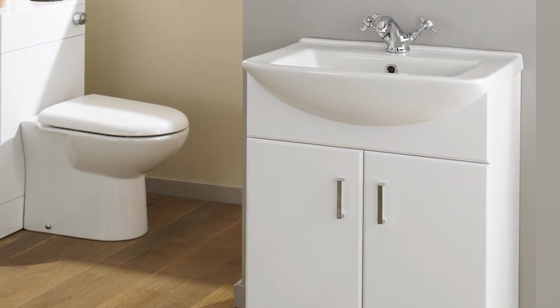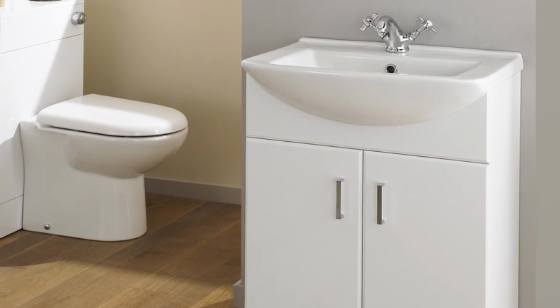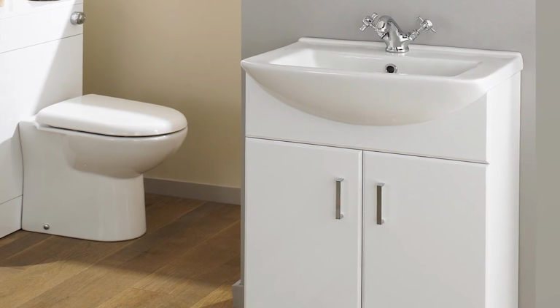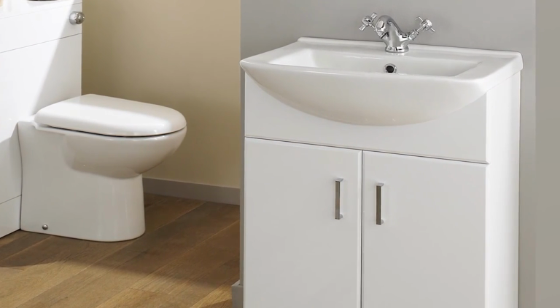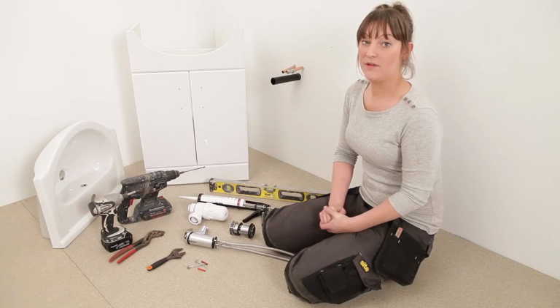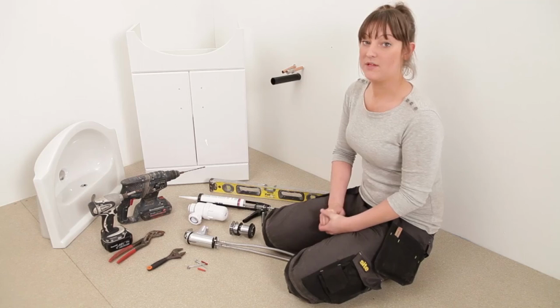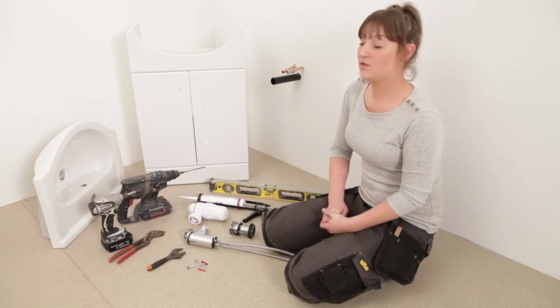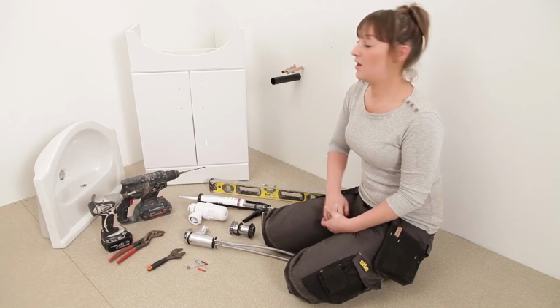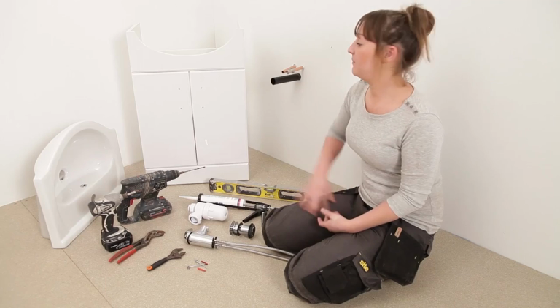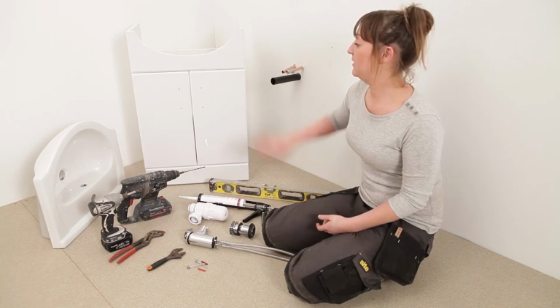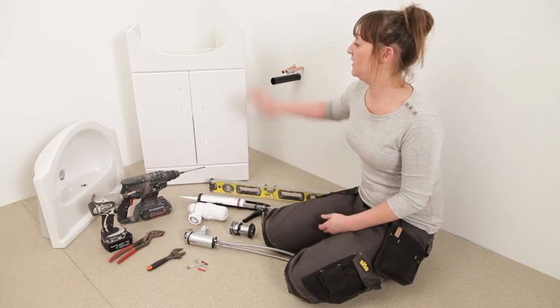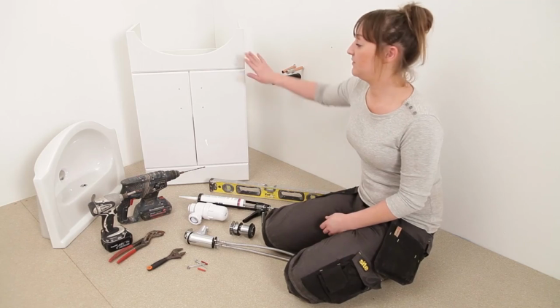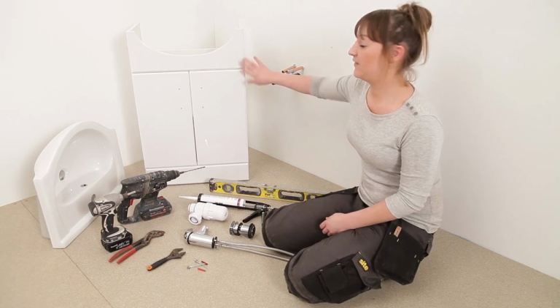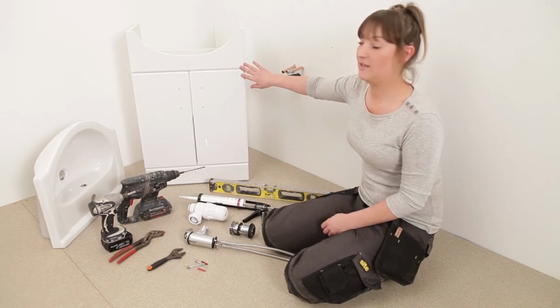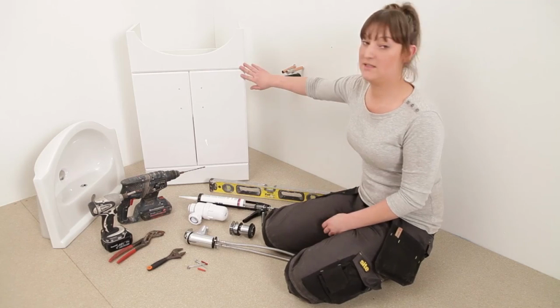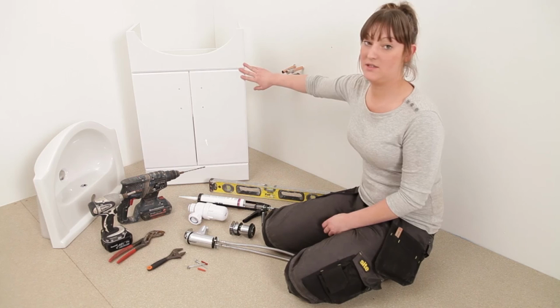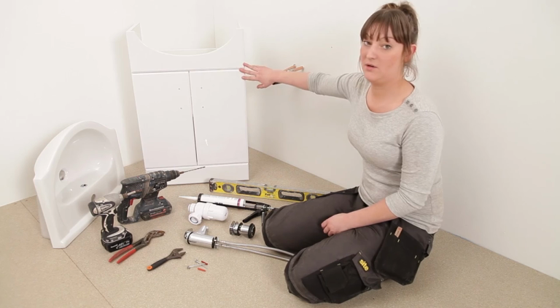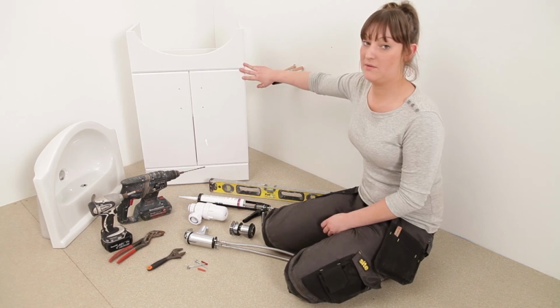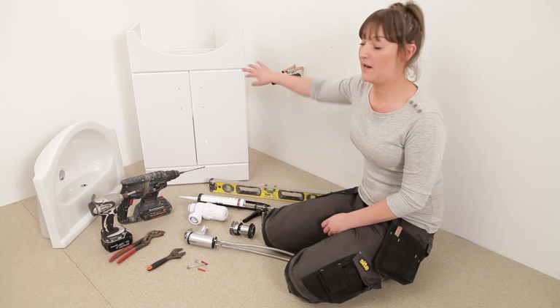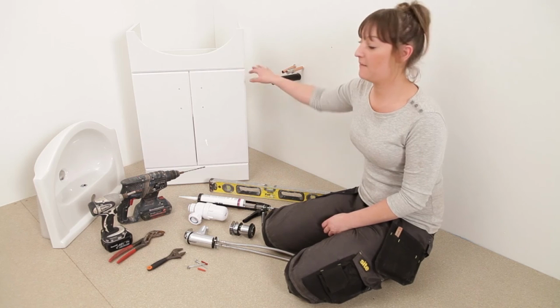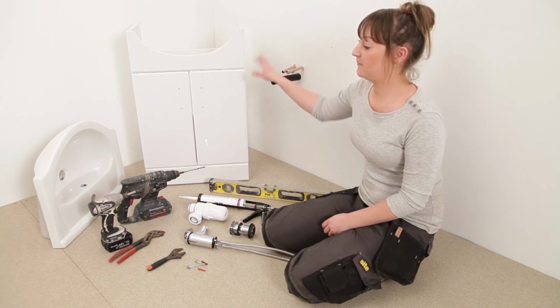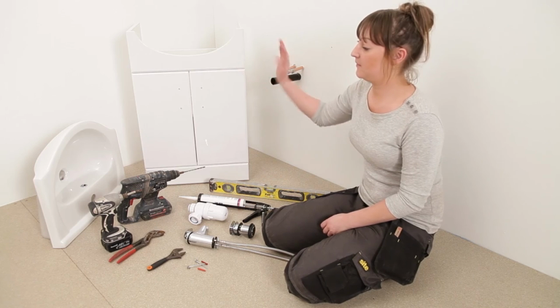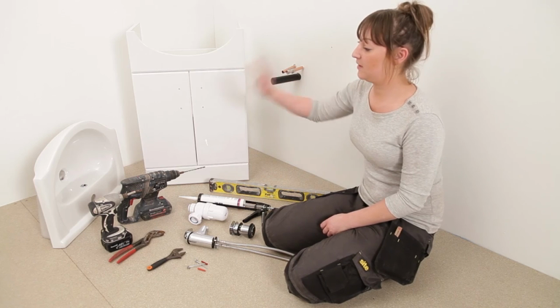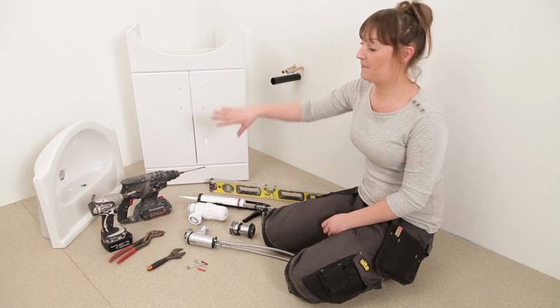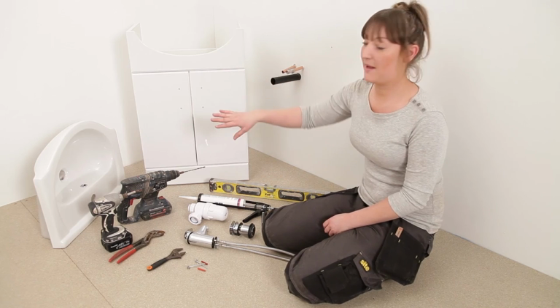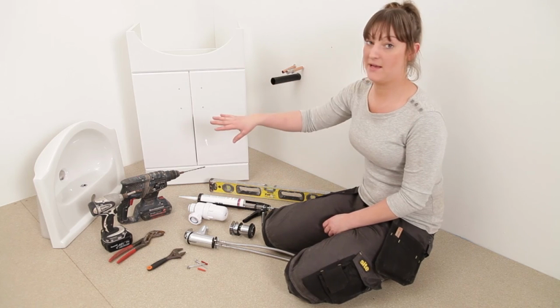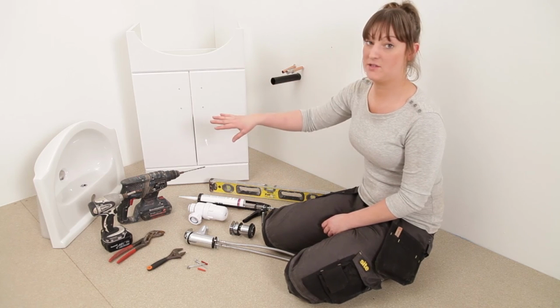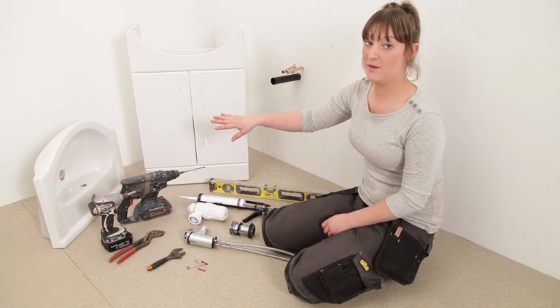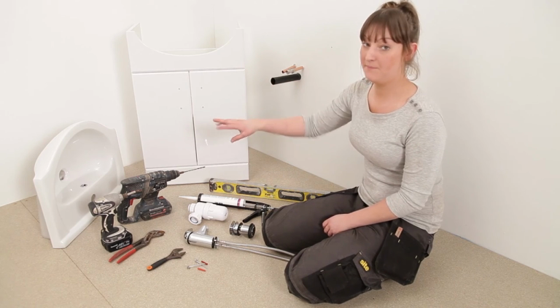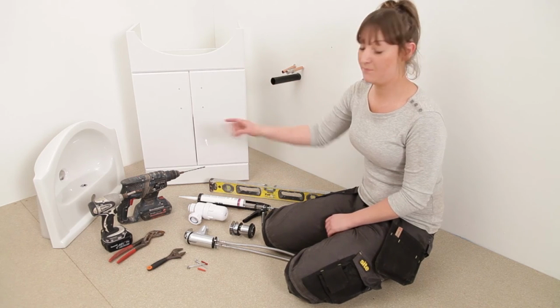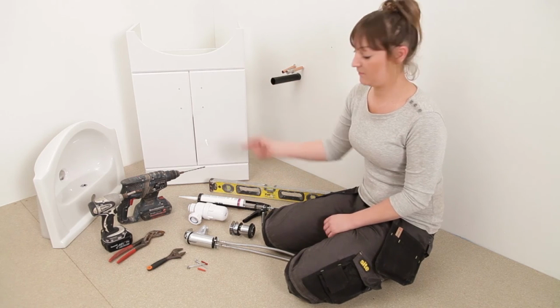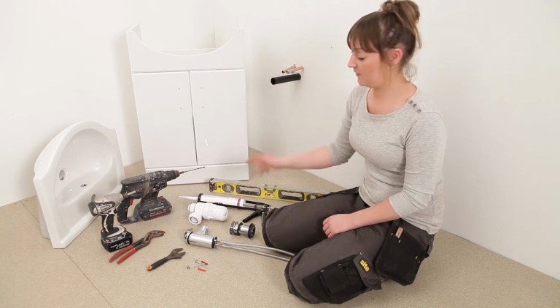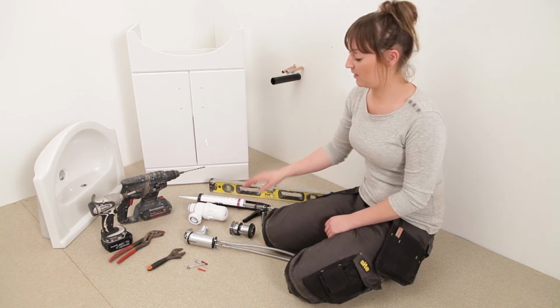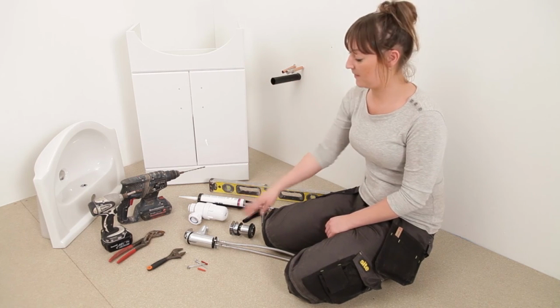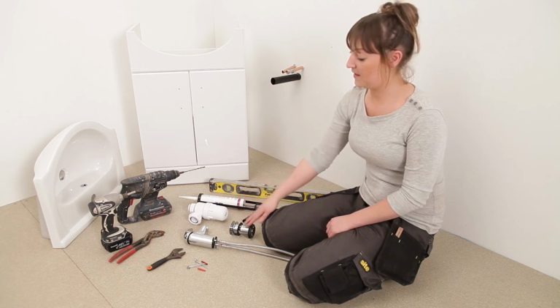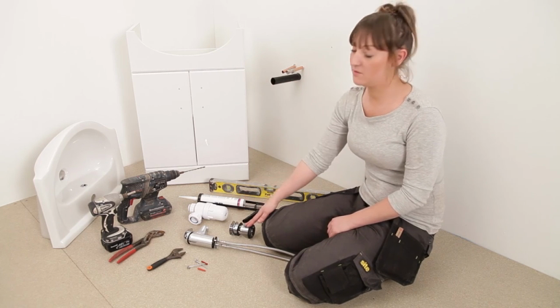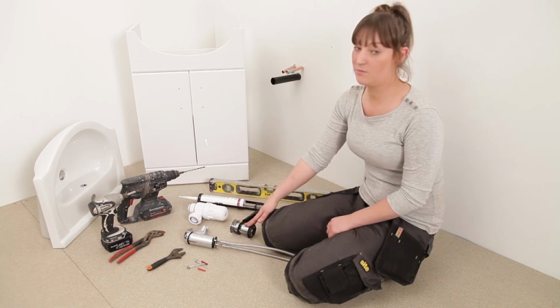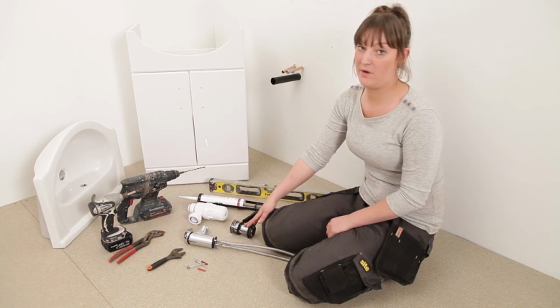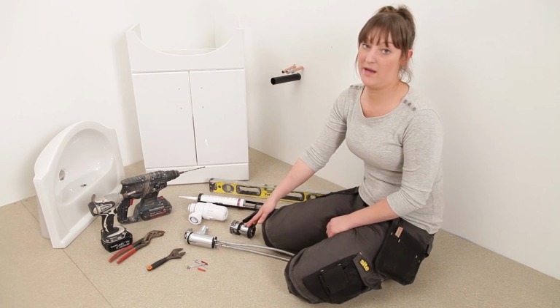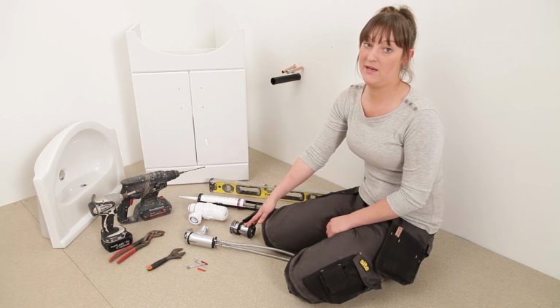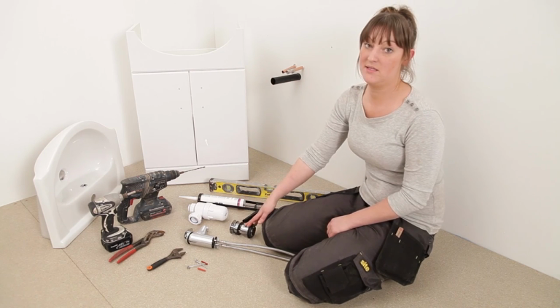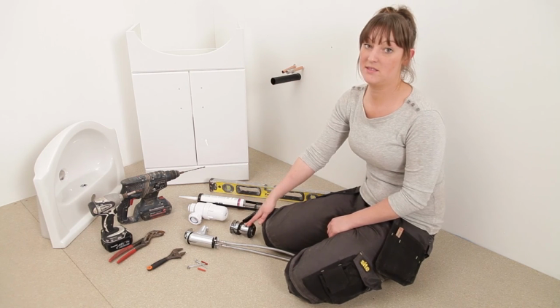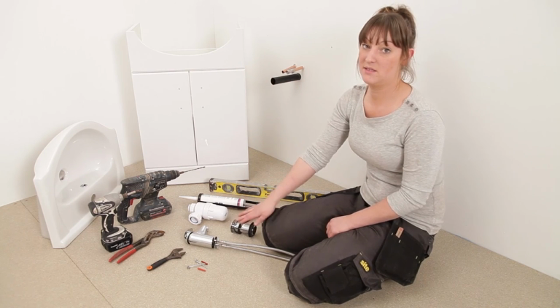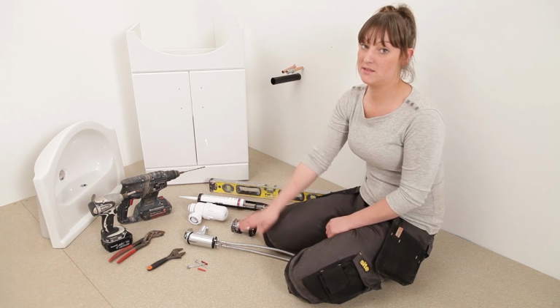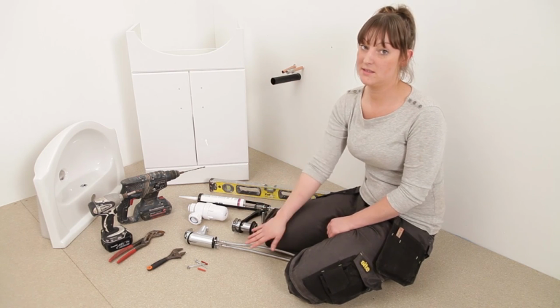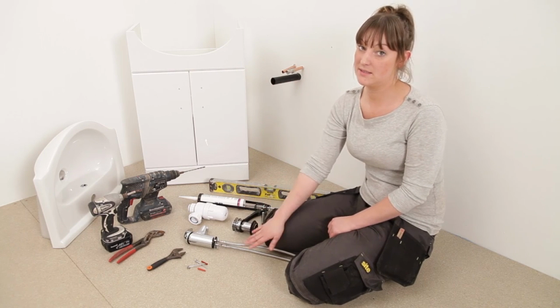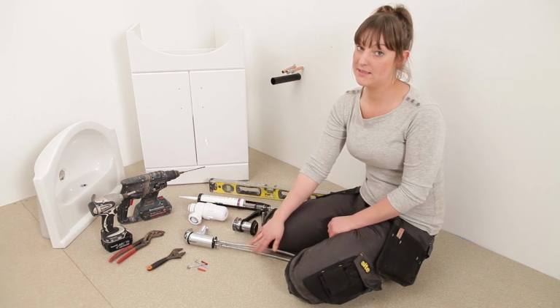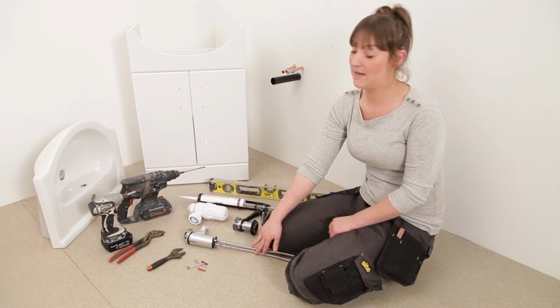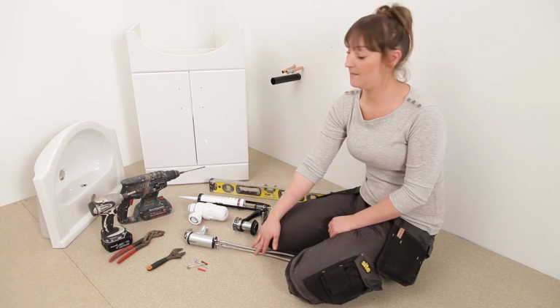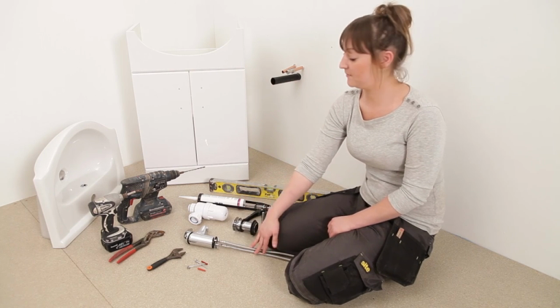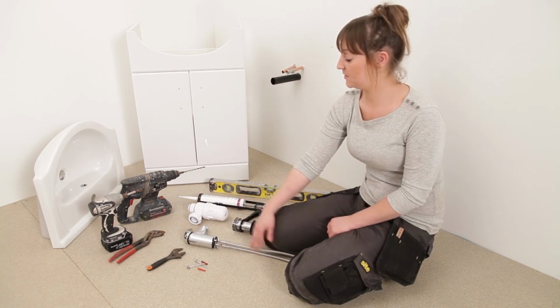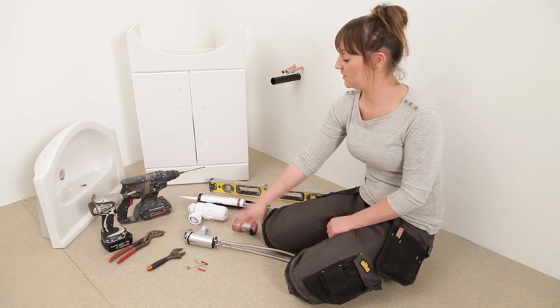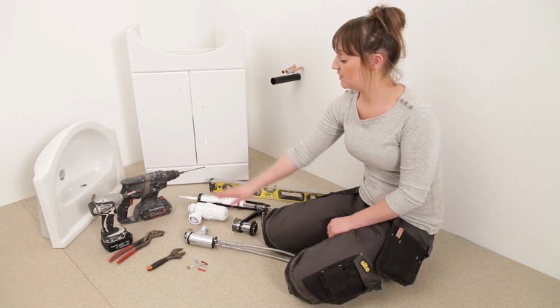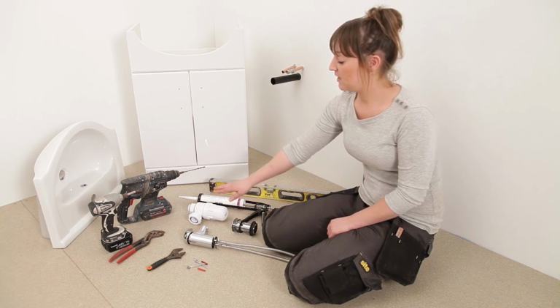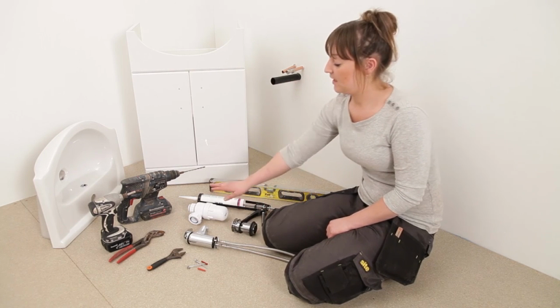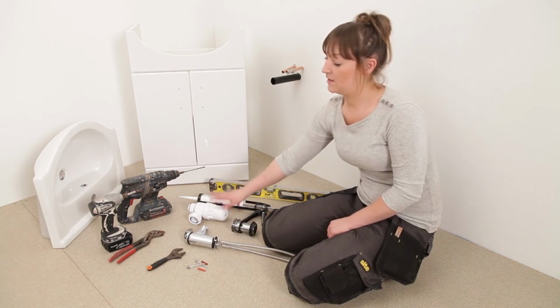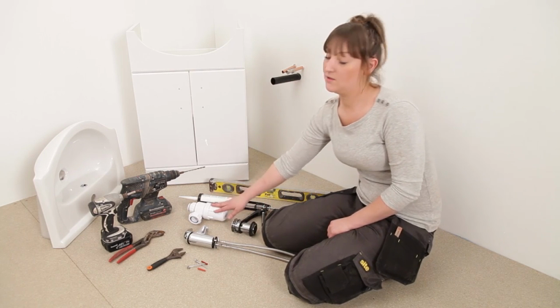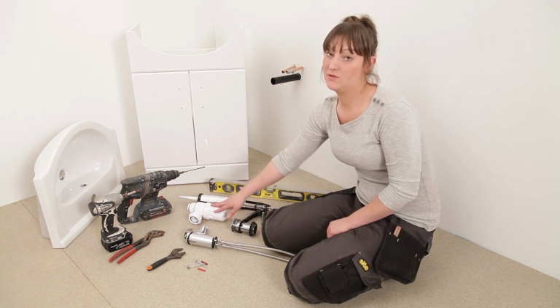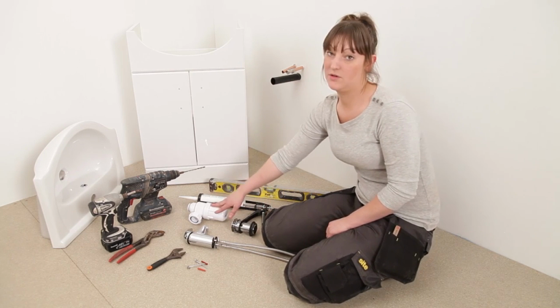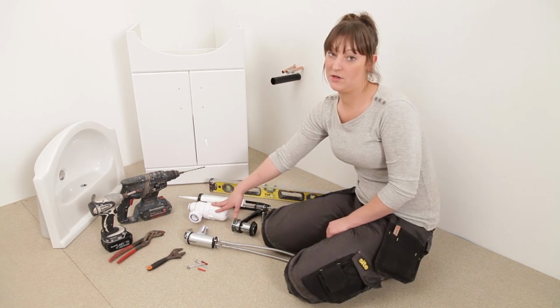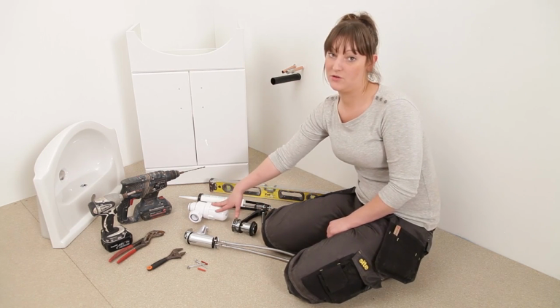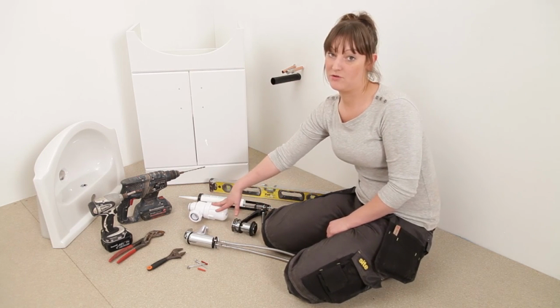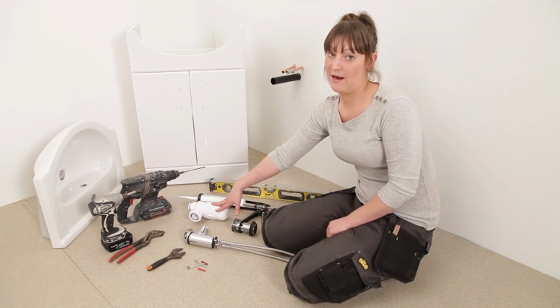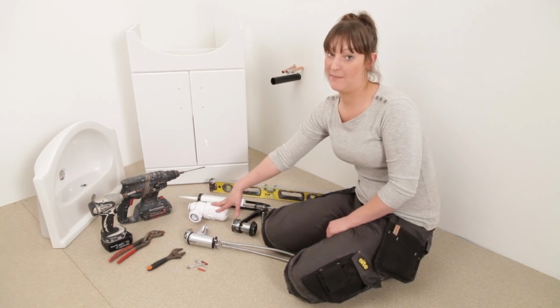For this job you need your vanity unit, your basin, your basin waste, taps and trap.